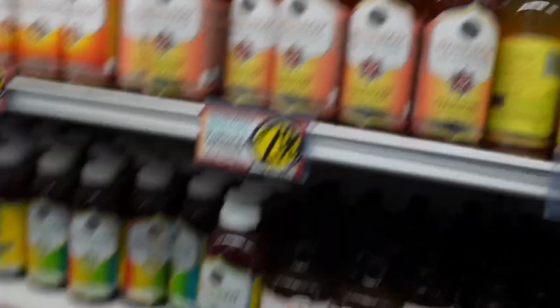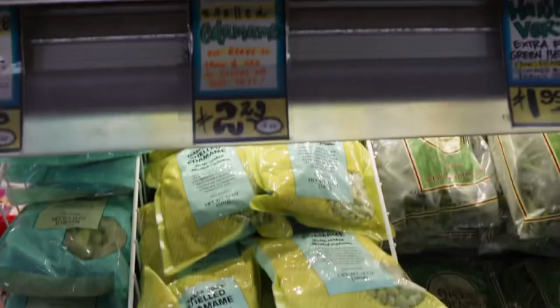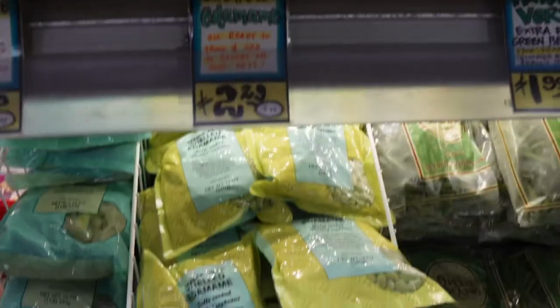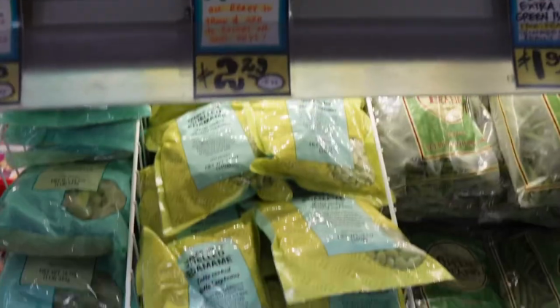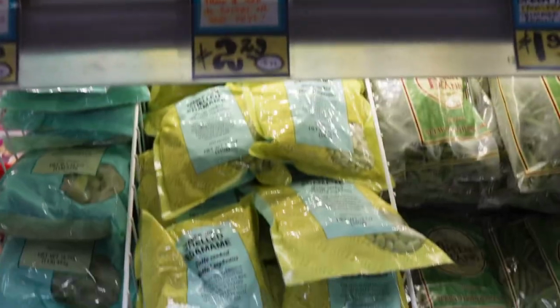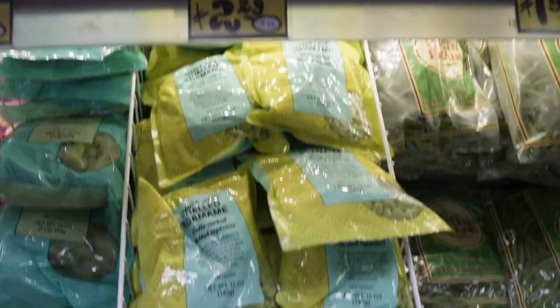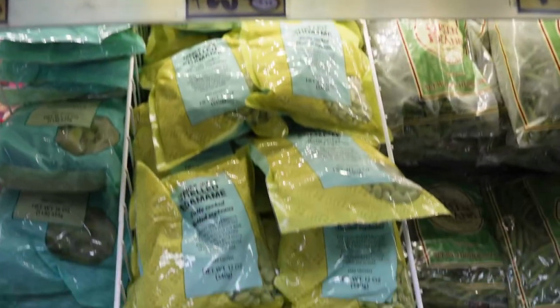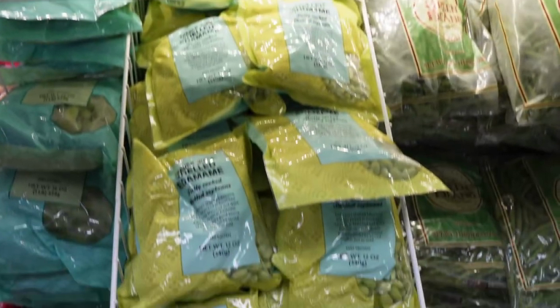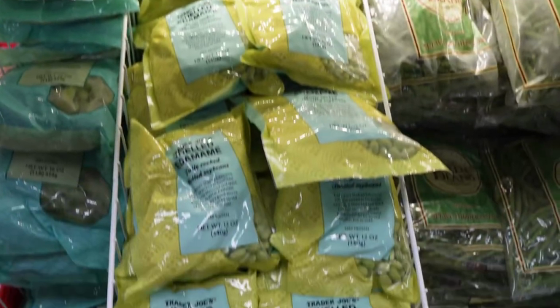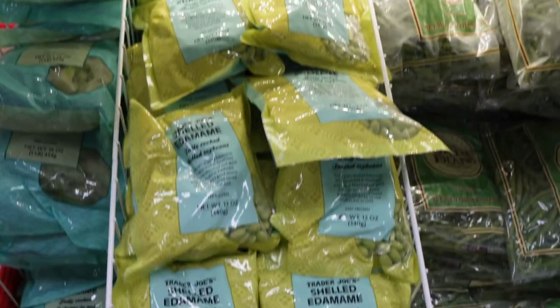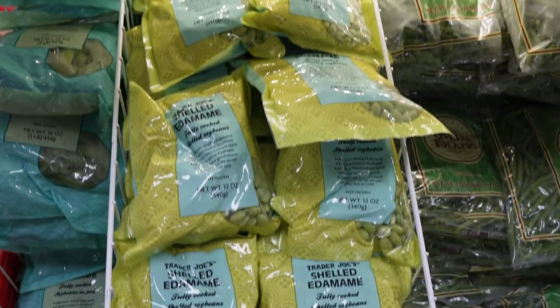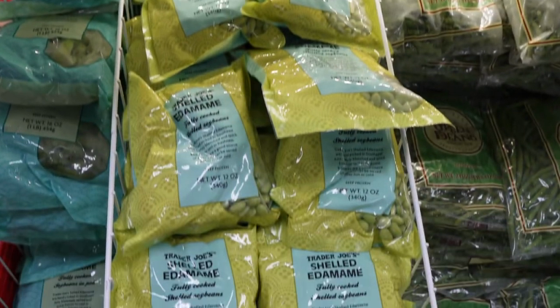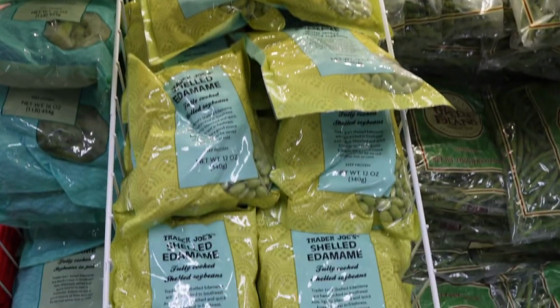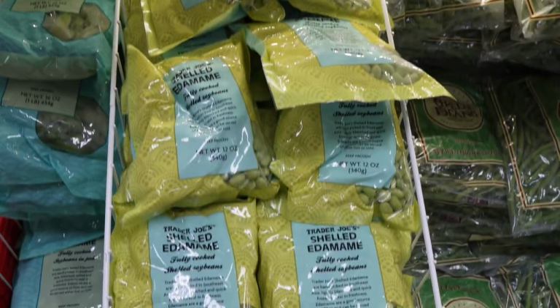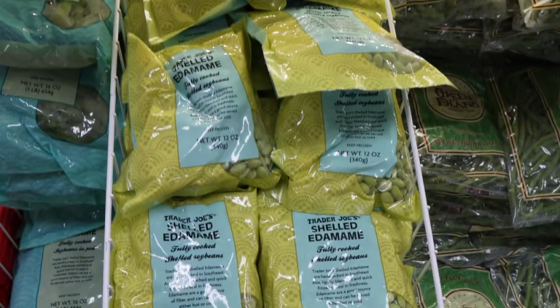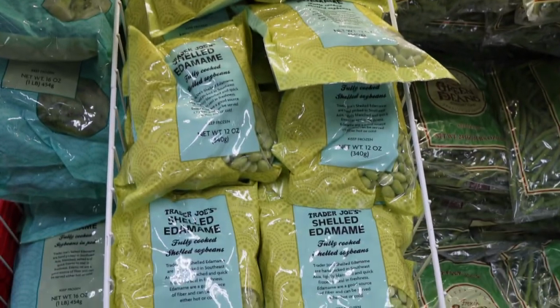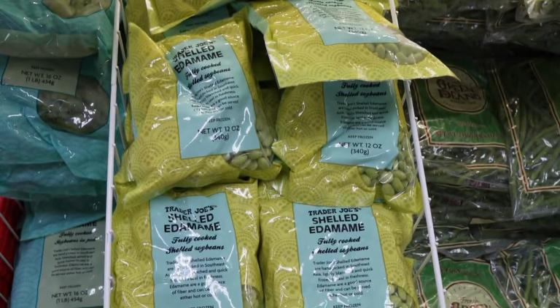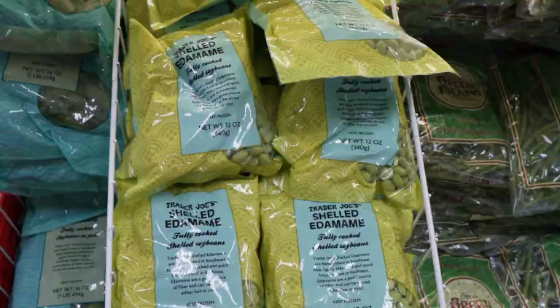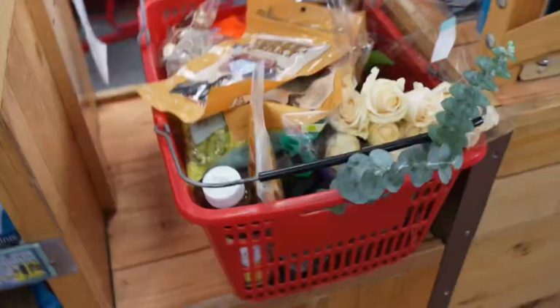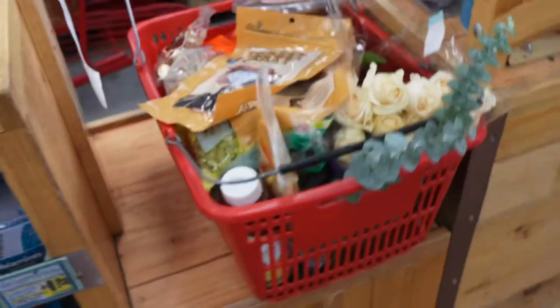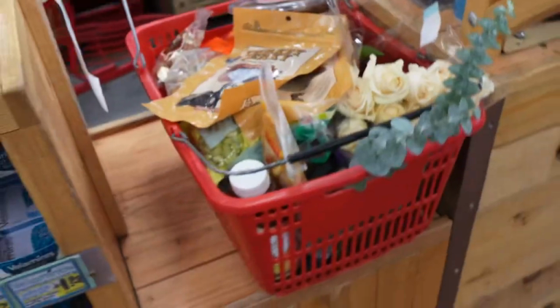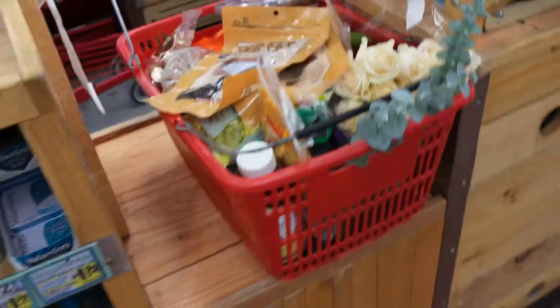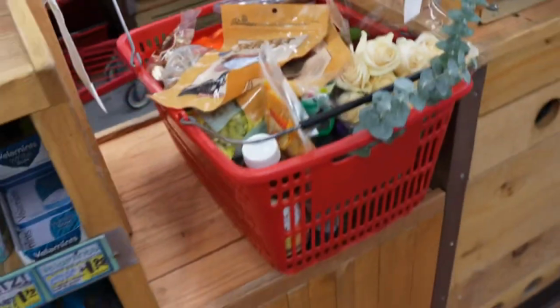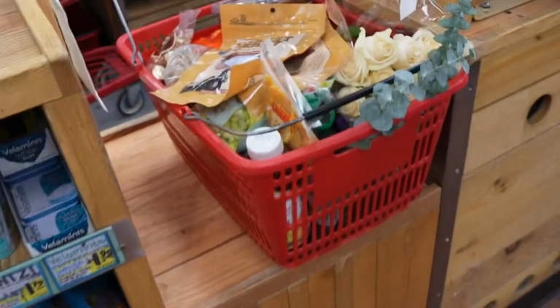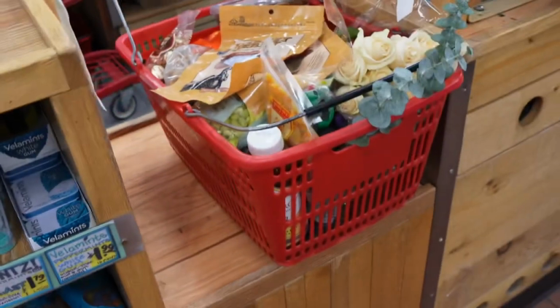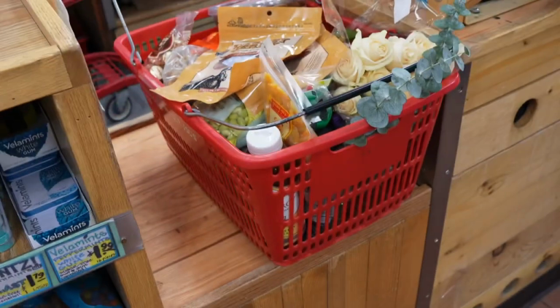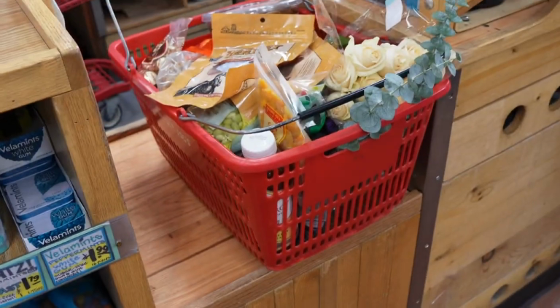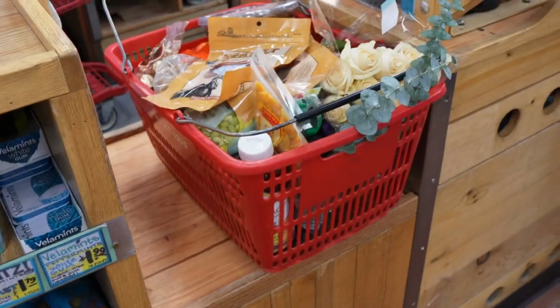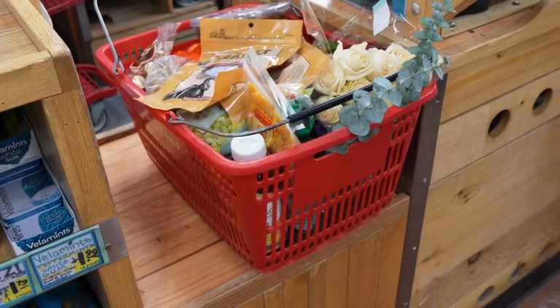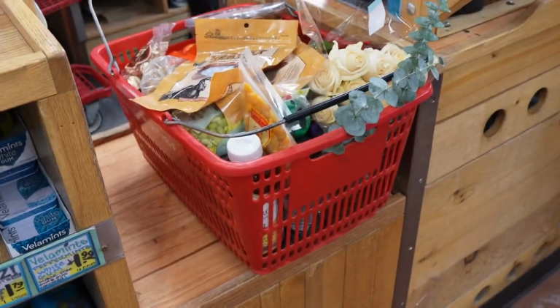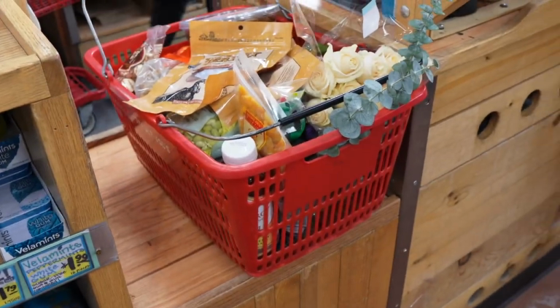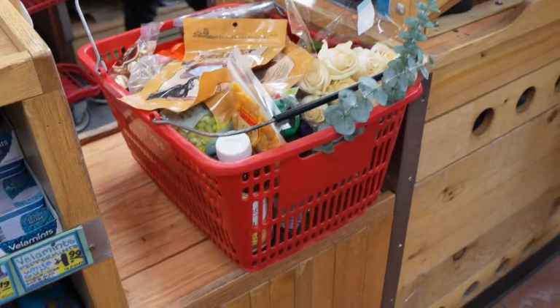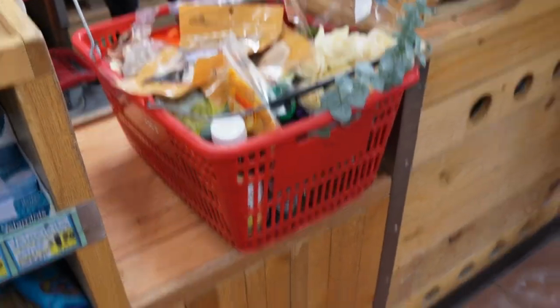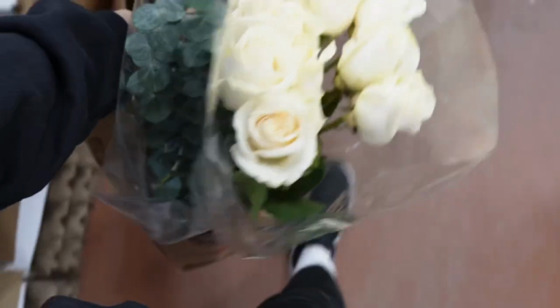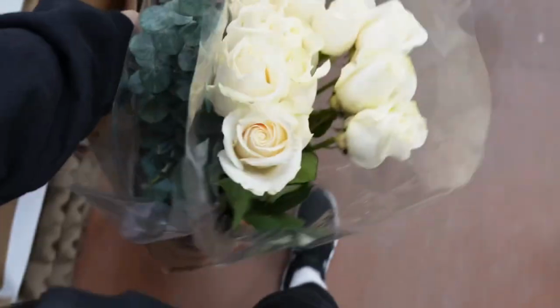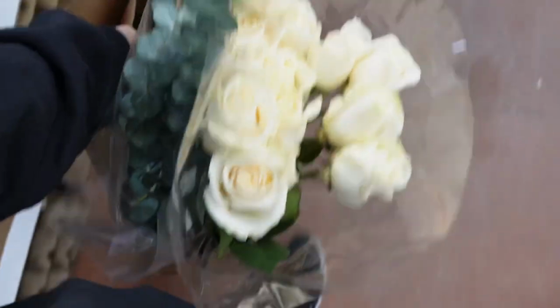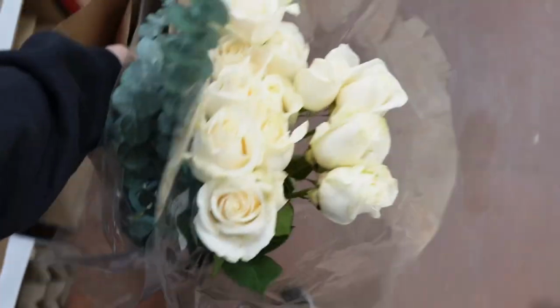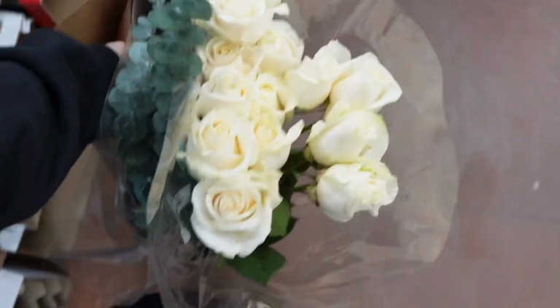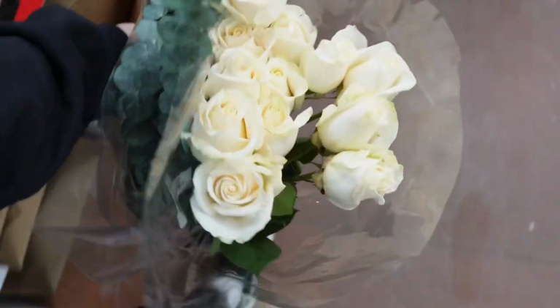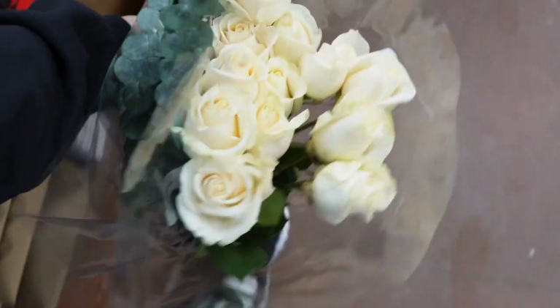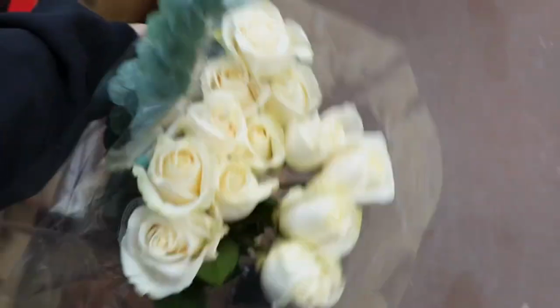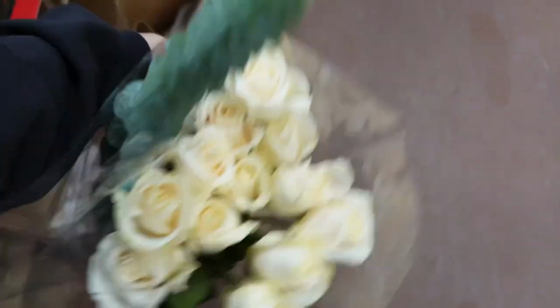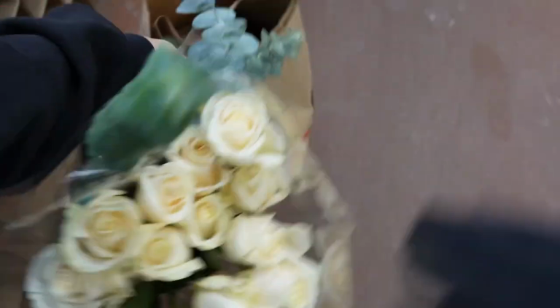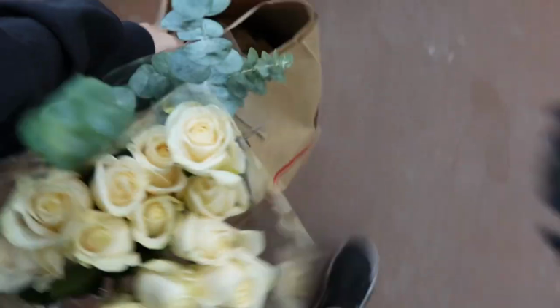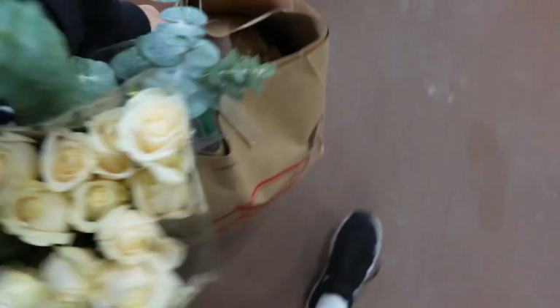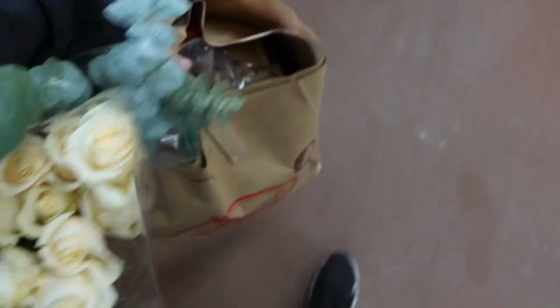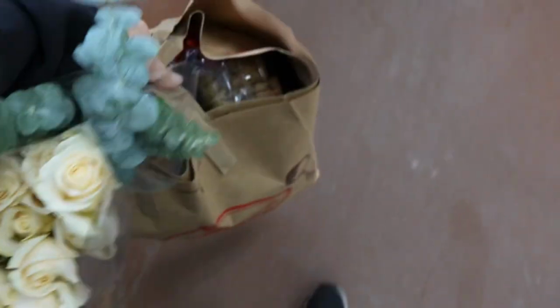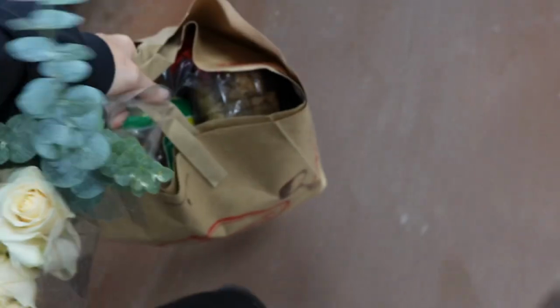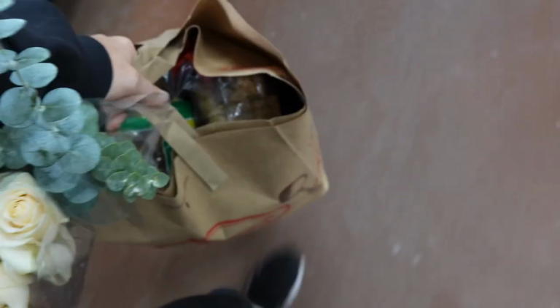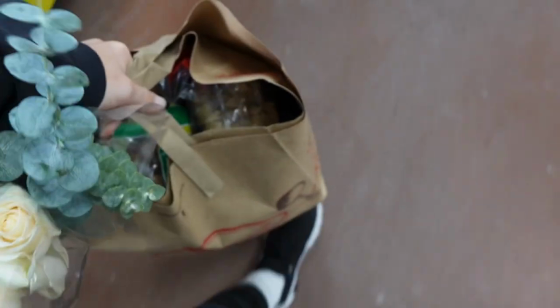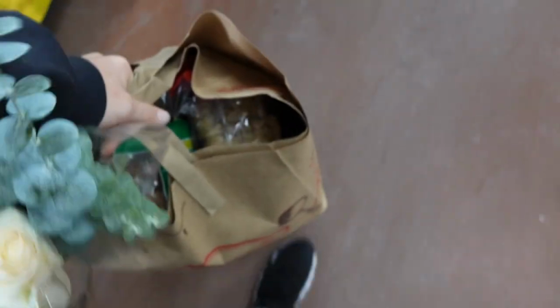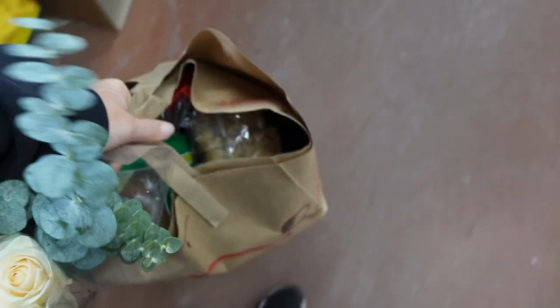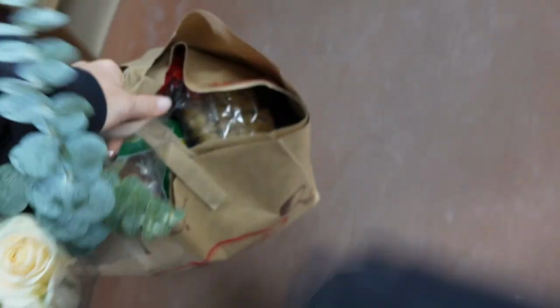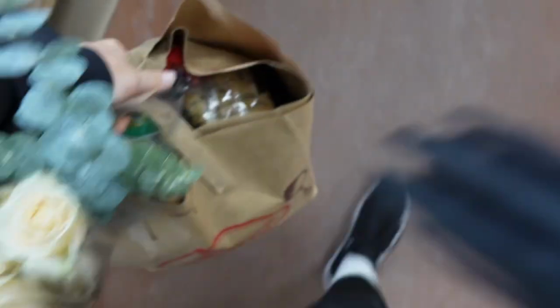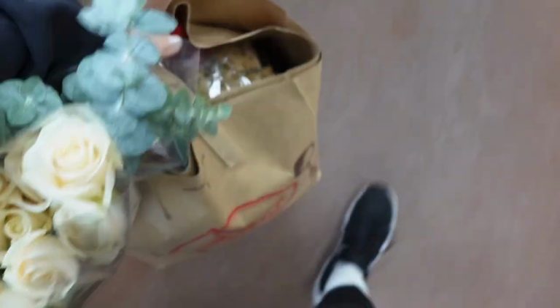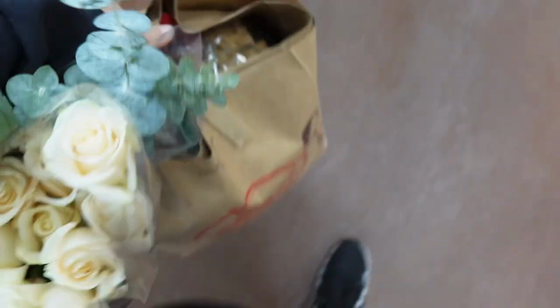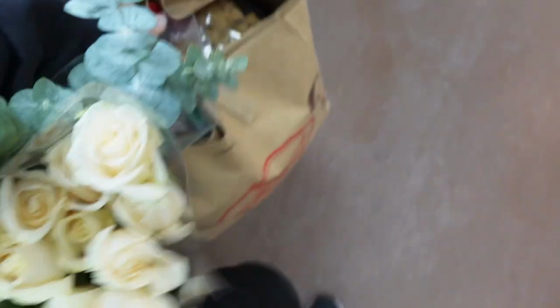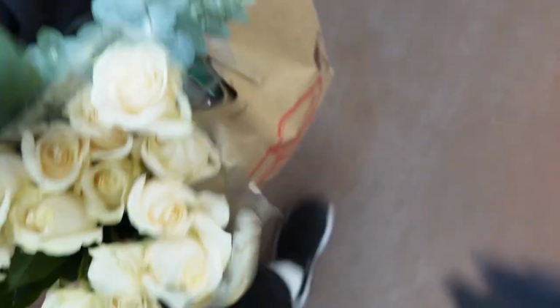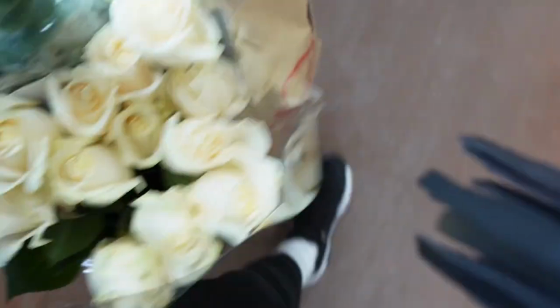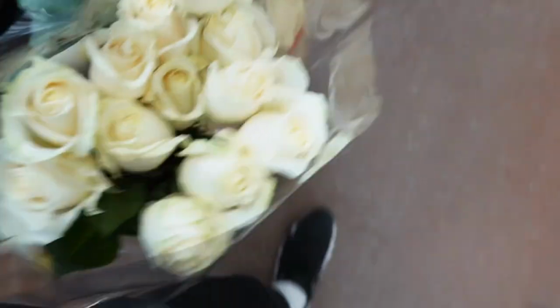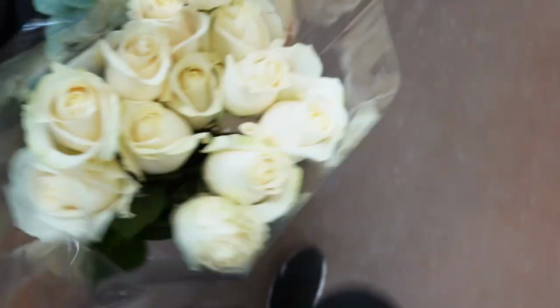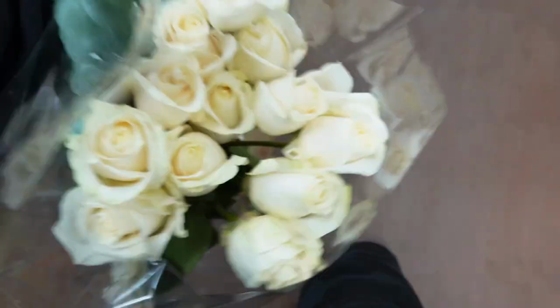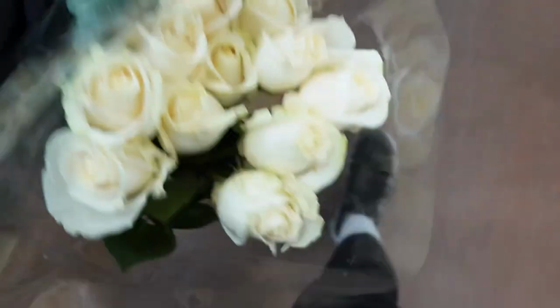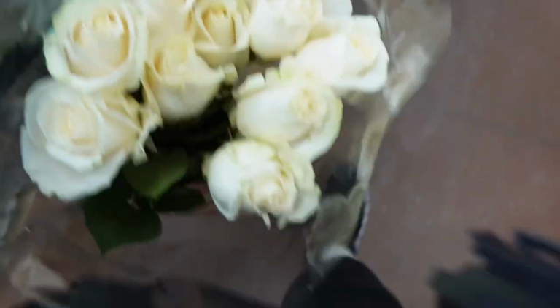Kombucha for some gut health, and then I take a walk through the frozen aisles to see if there's anything I want to grab. That's it for Trader Joe's.